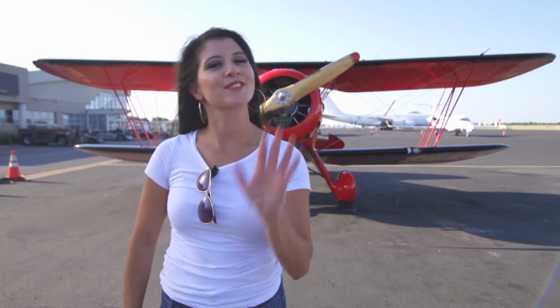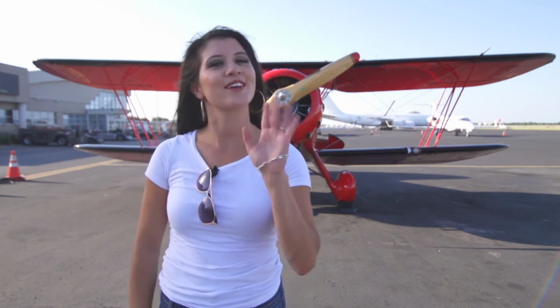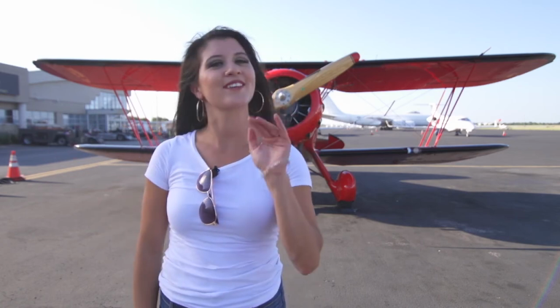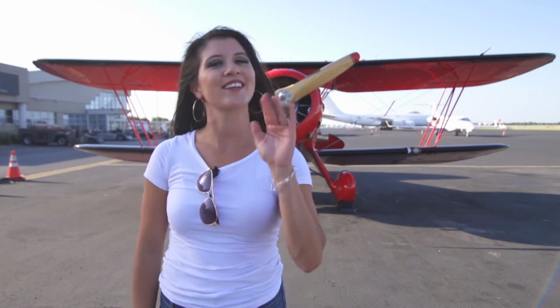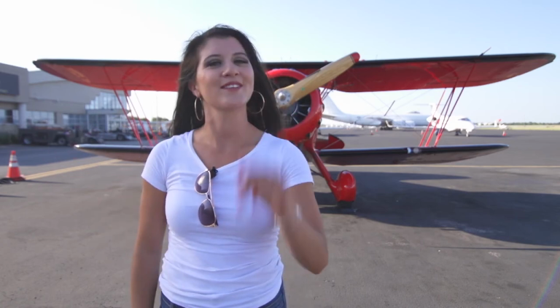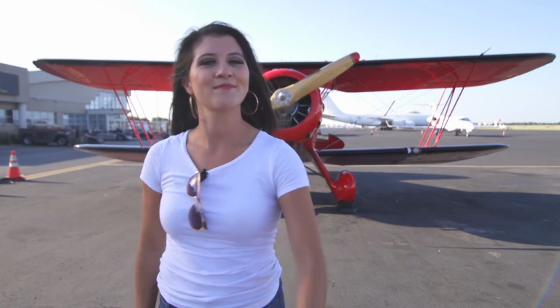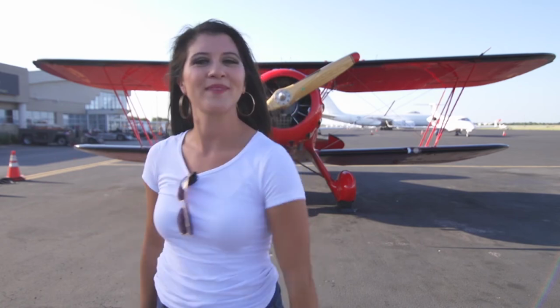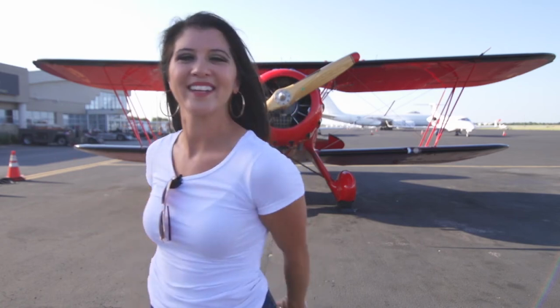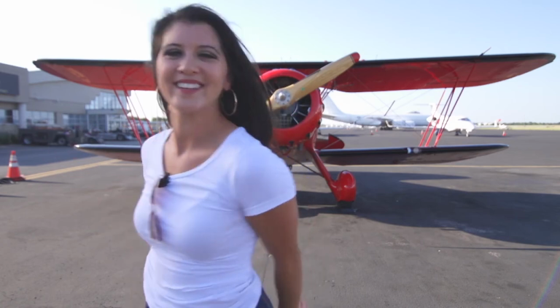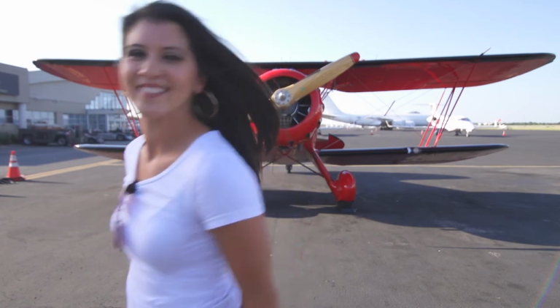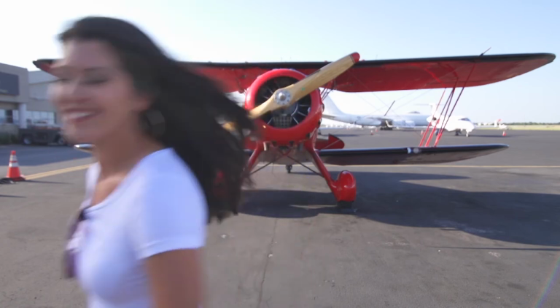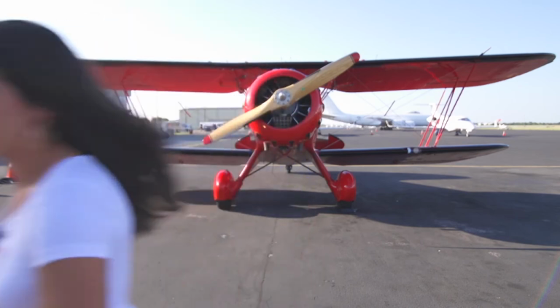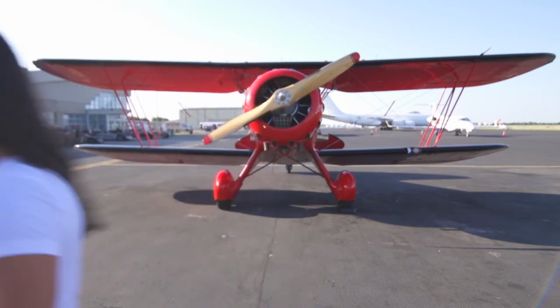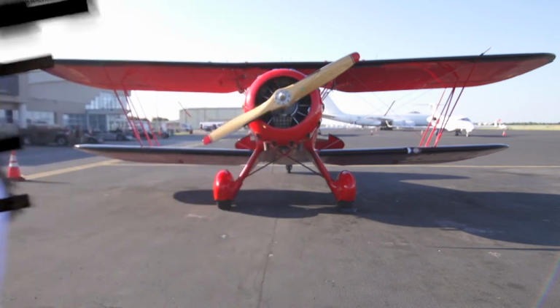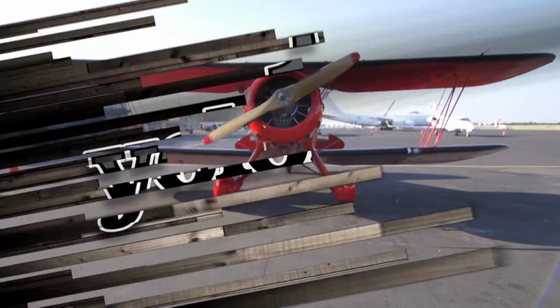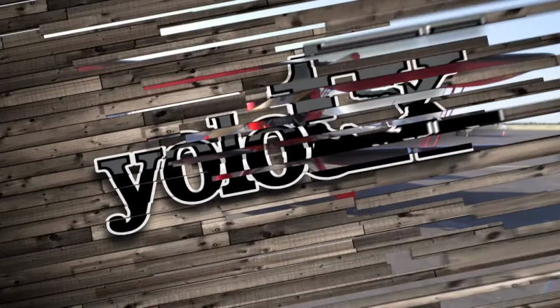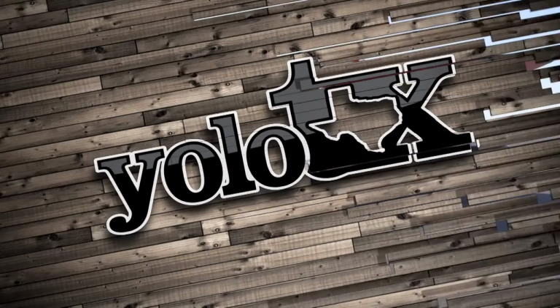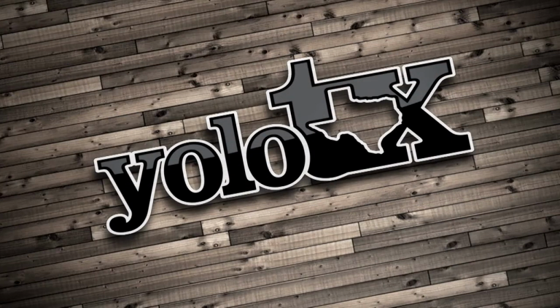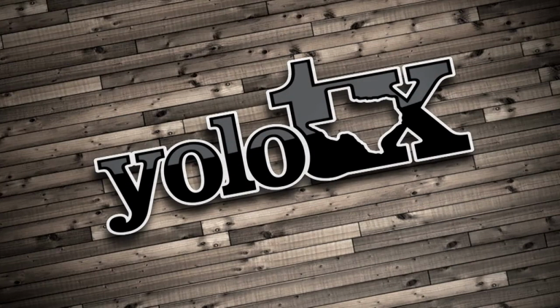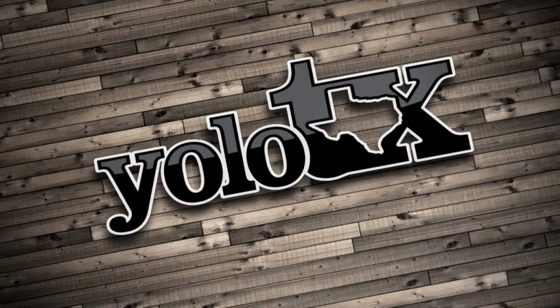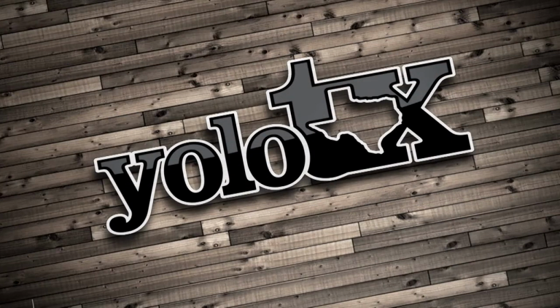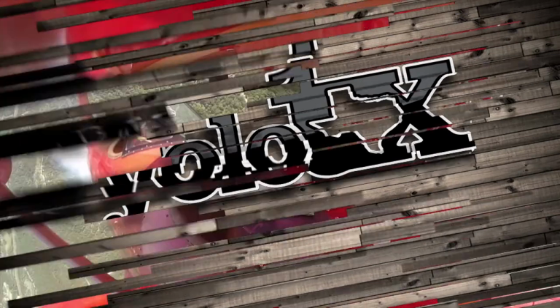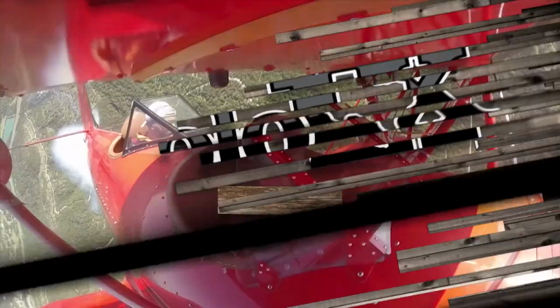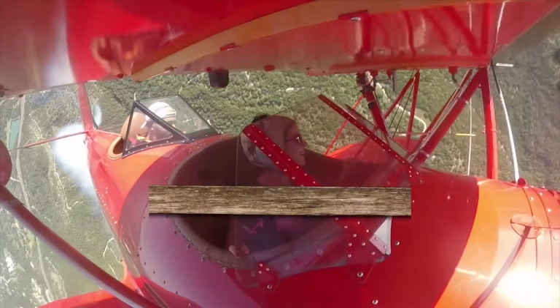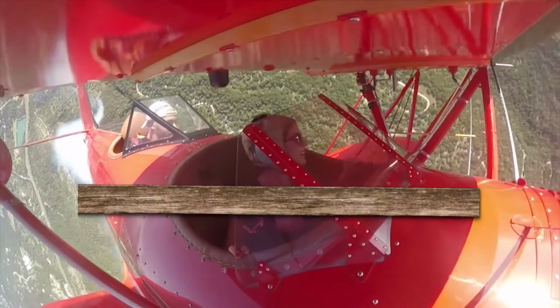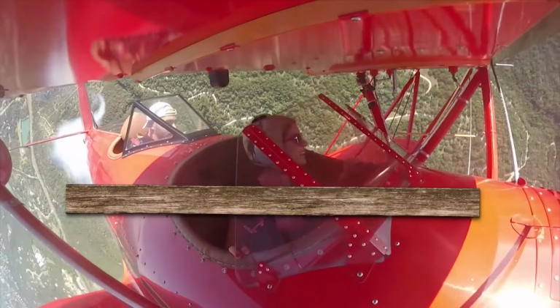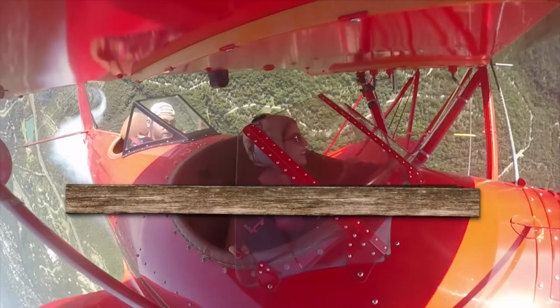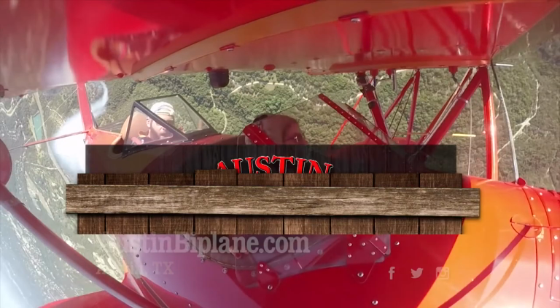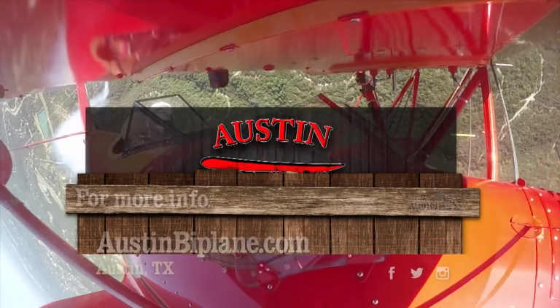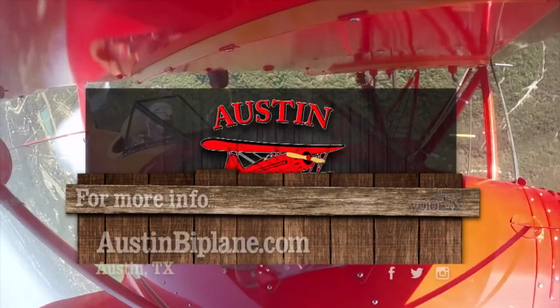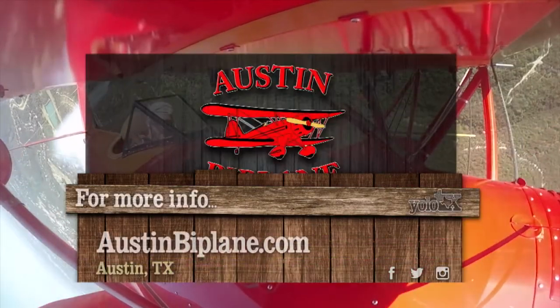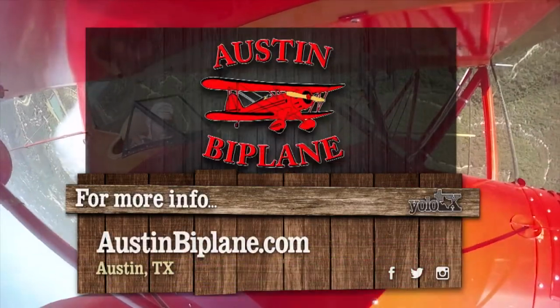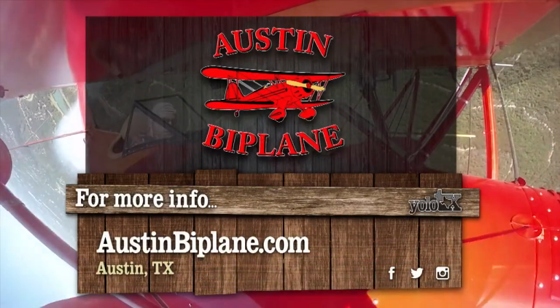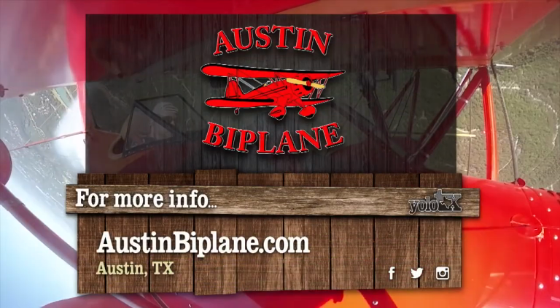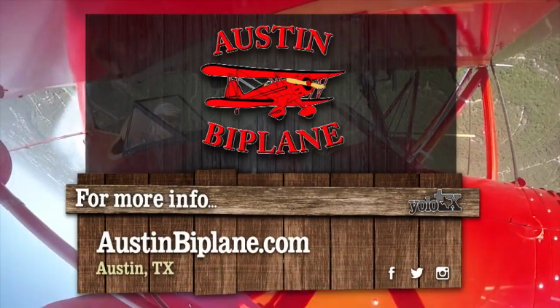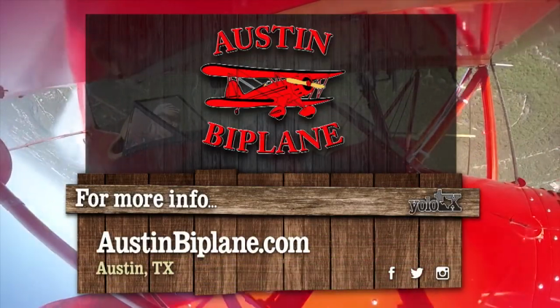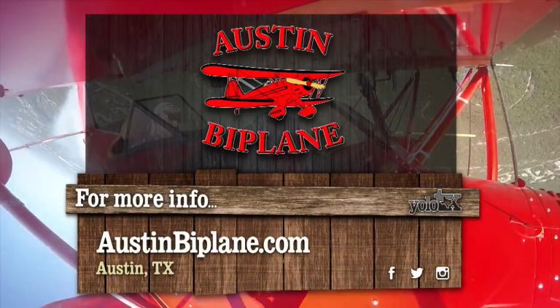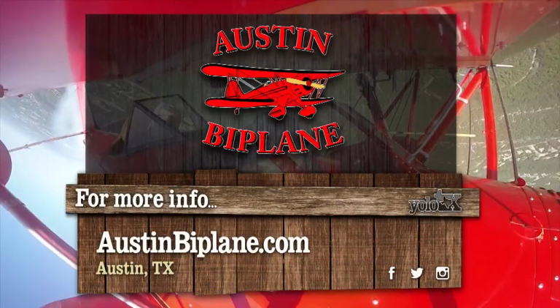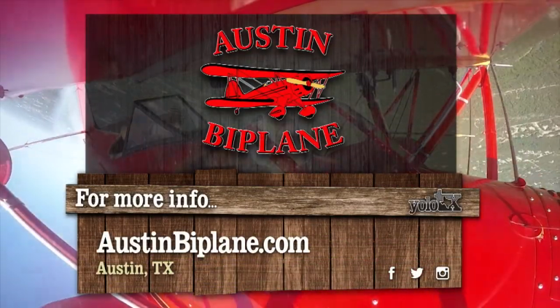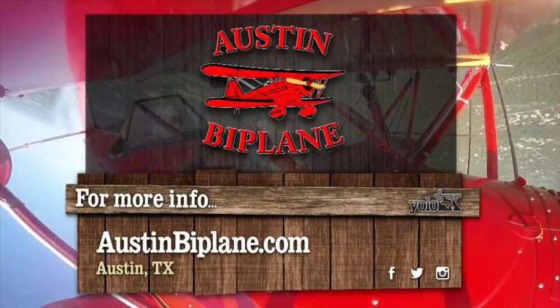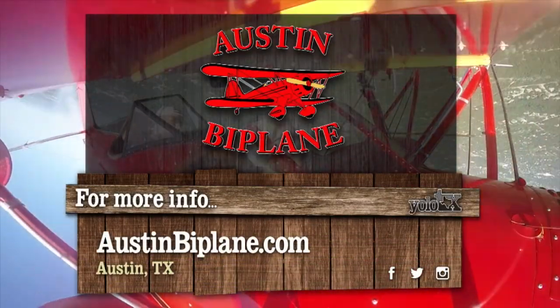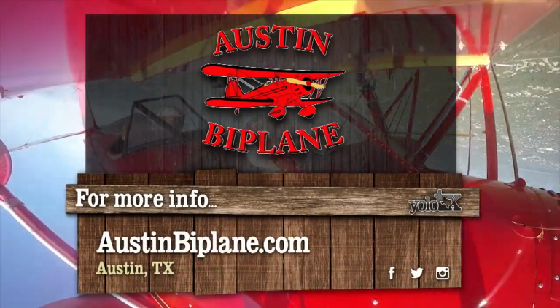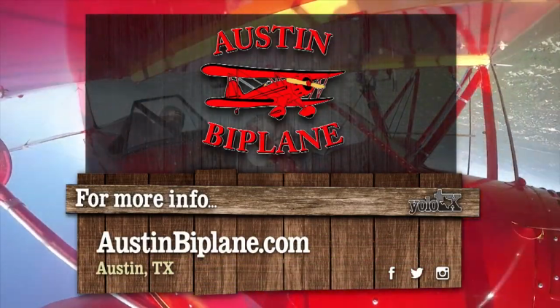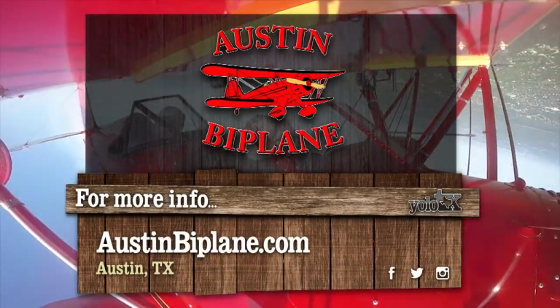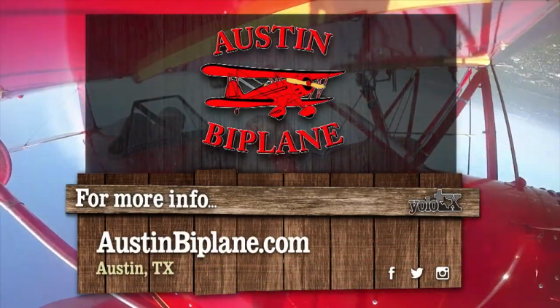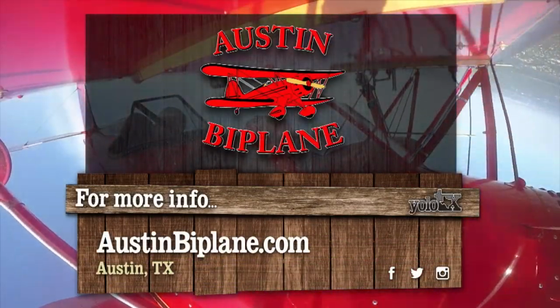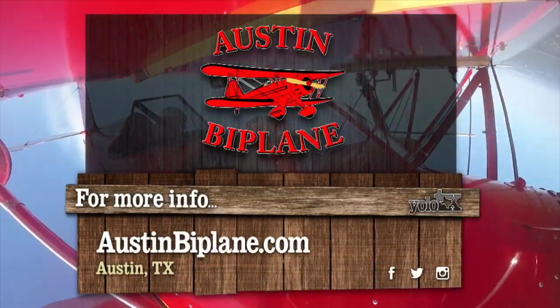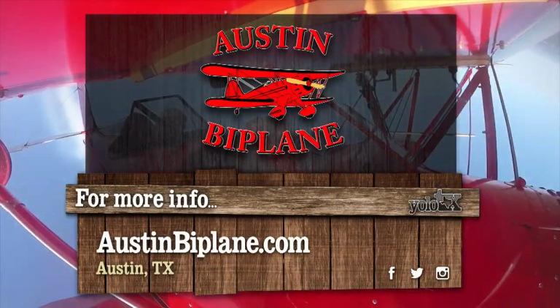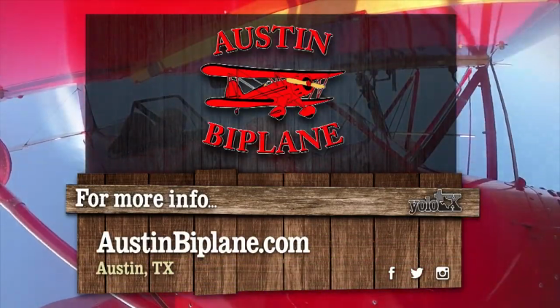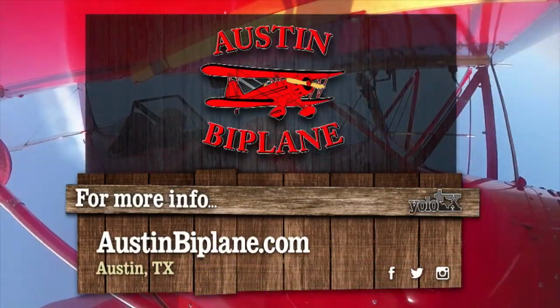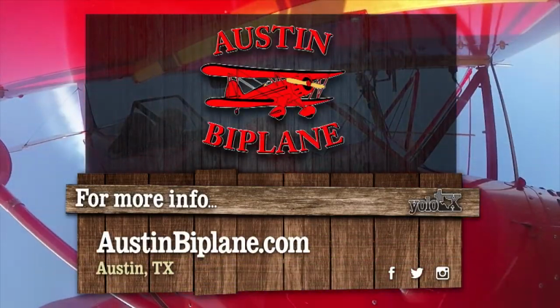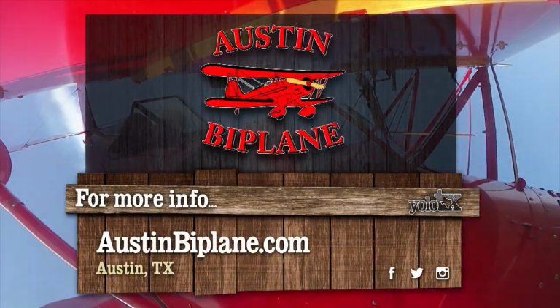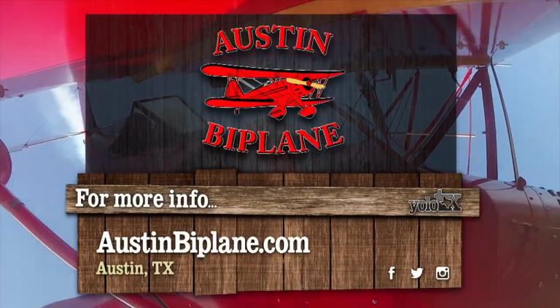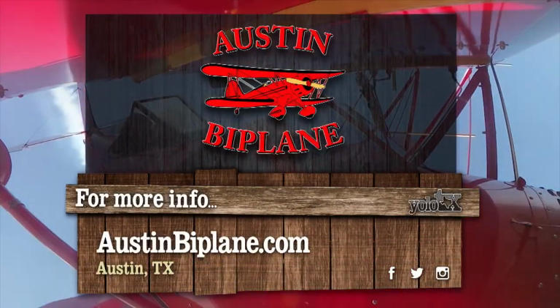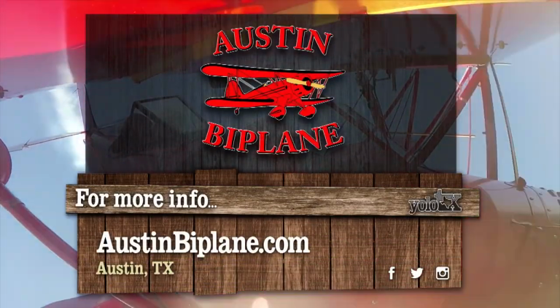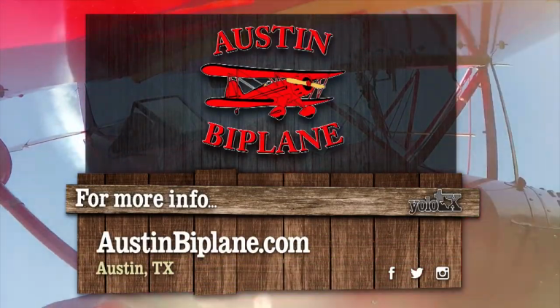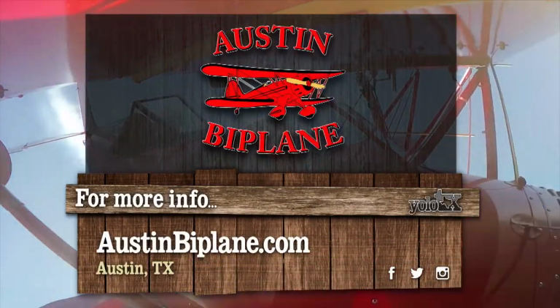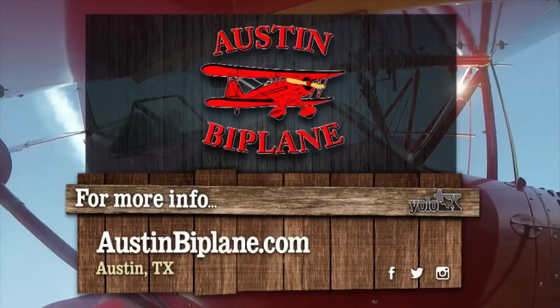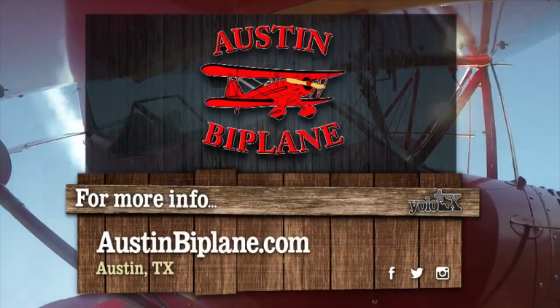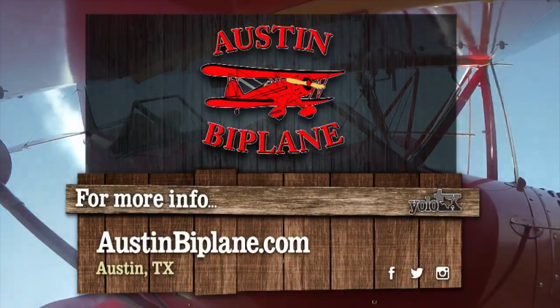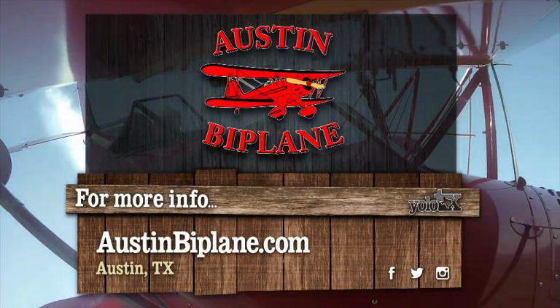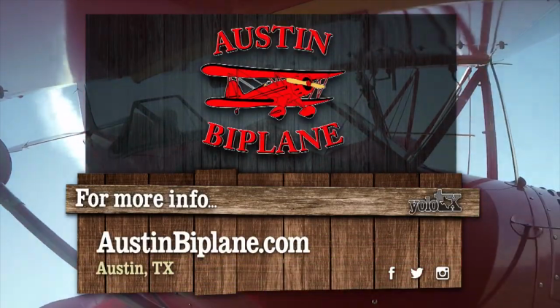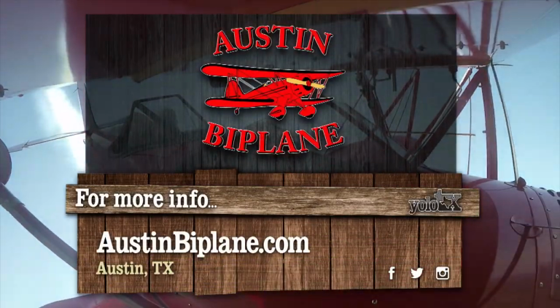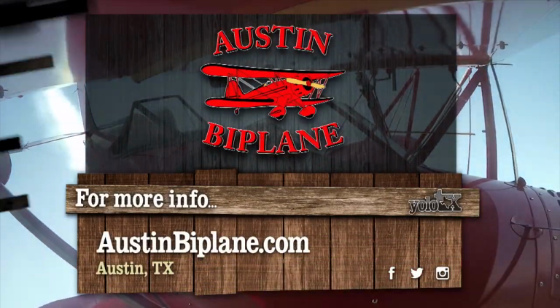We're gonna head back to the studio — we'll see y'all later, bye! Want to take to the skies? Head on over to AustinBiplanes.com for more.